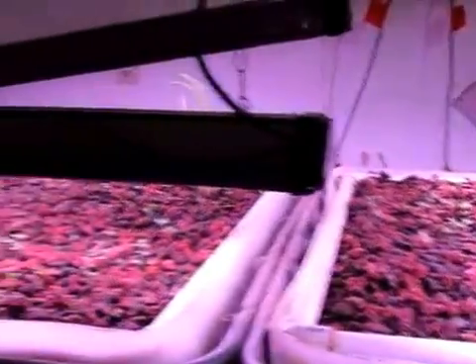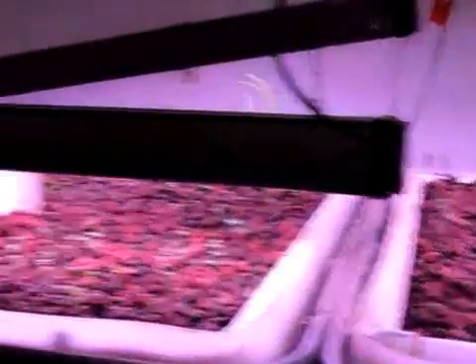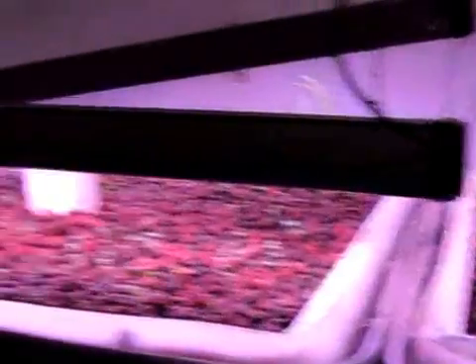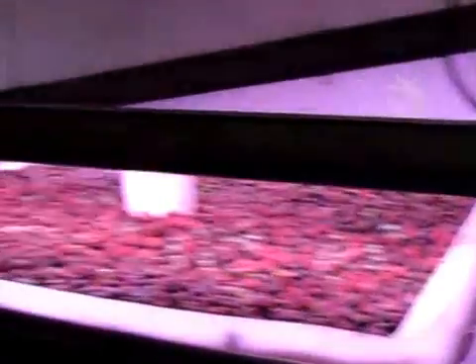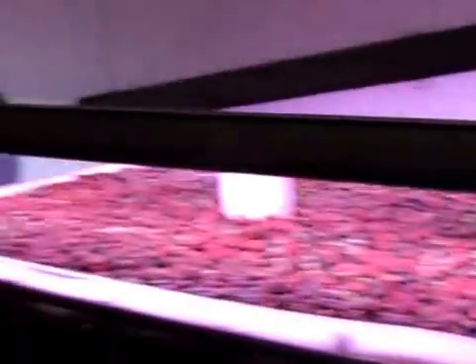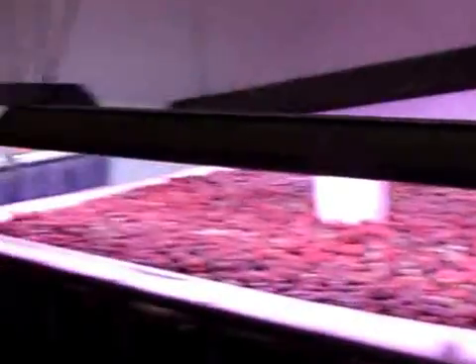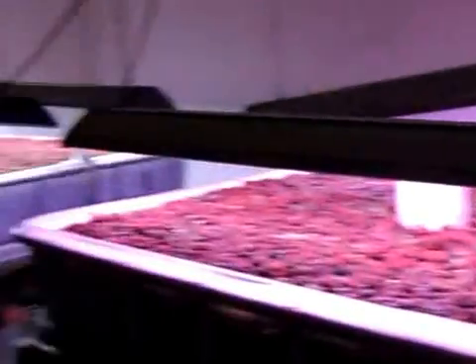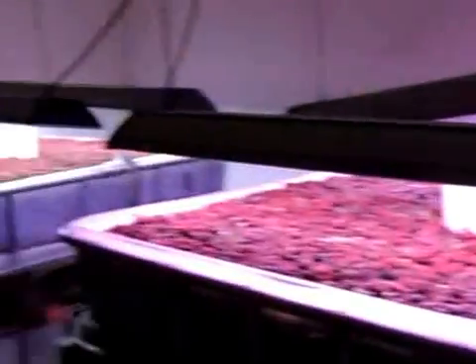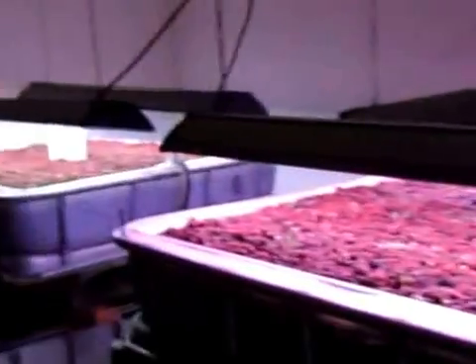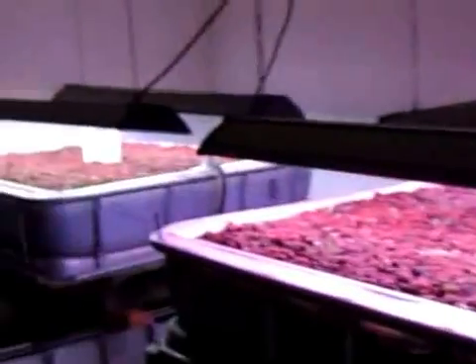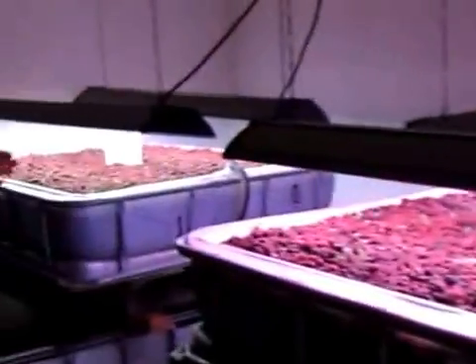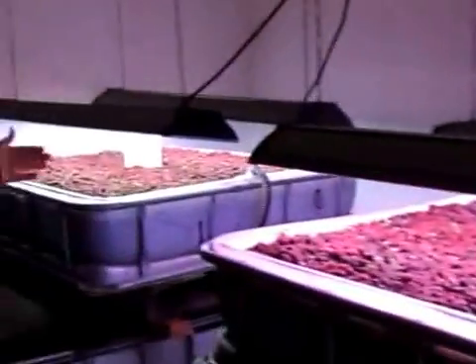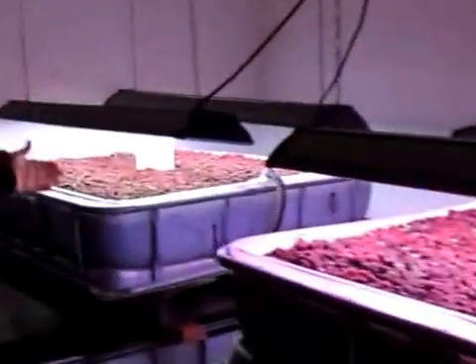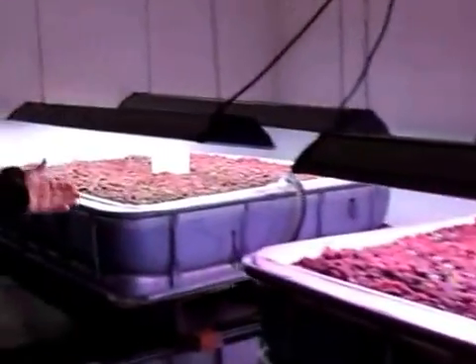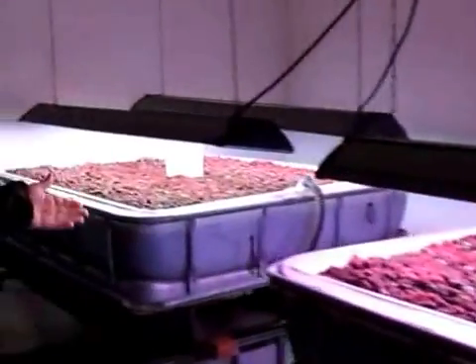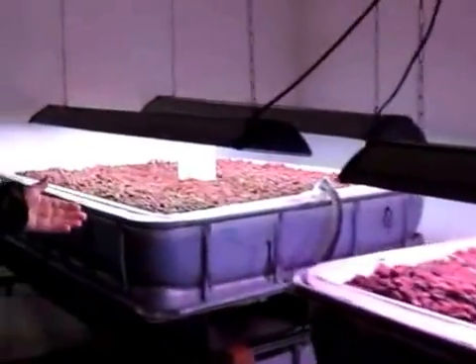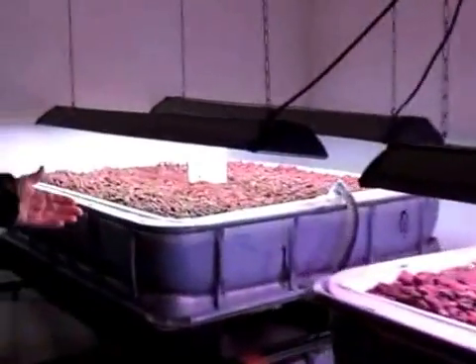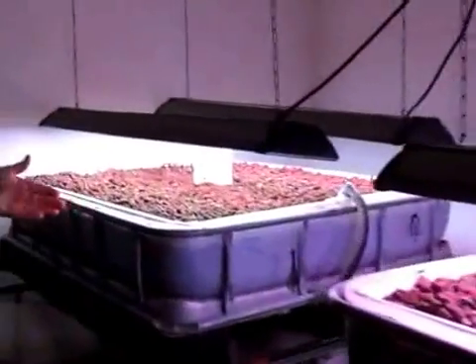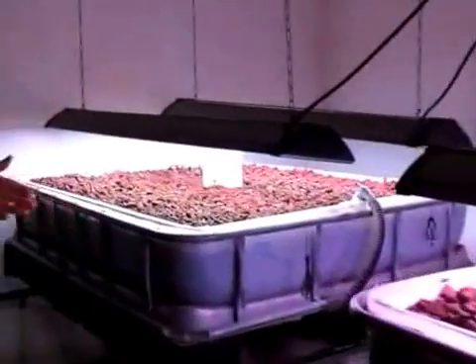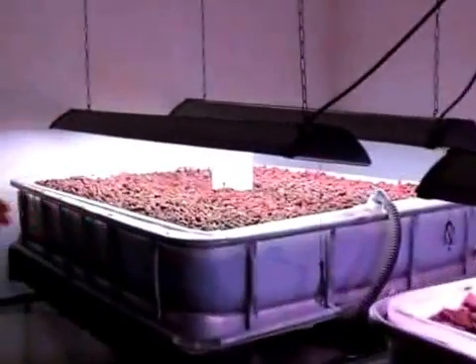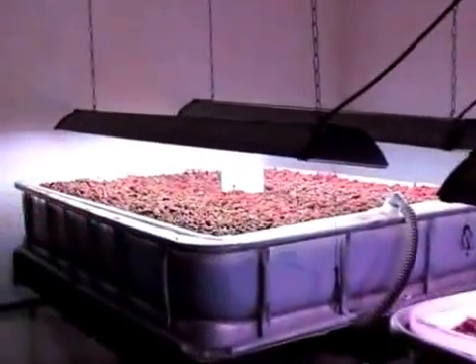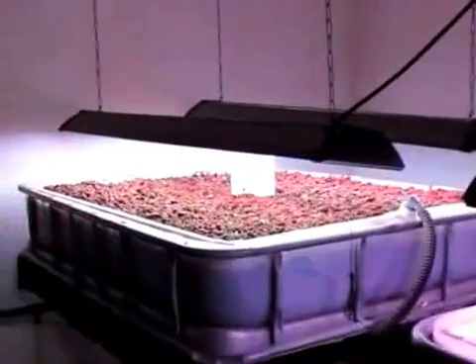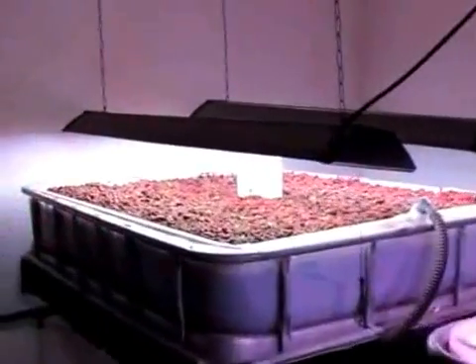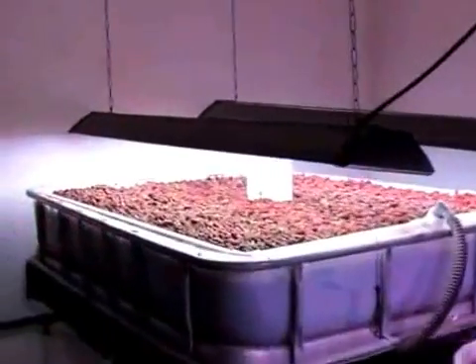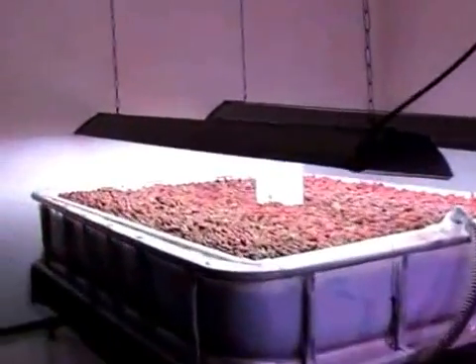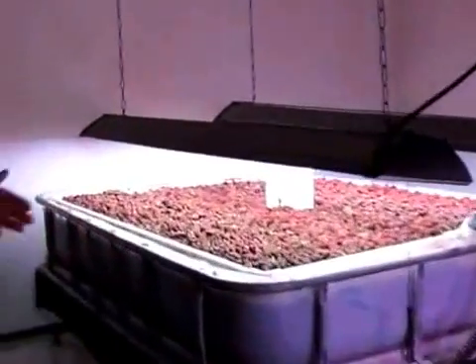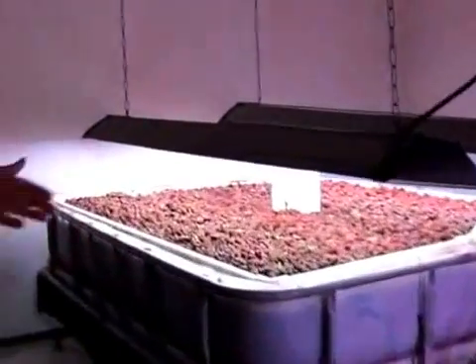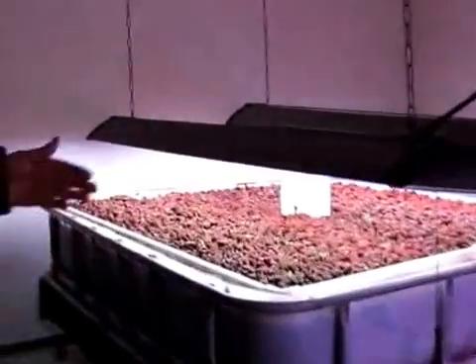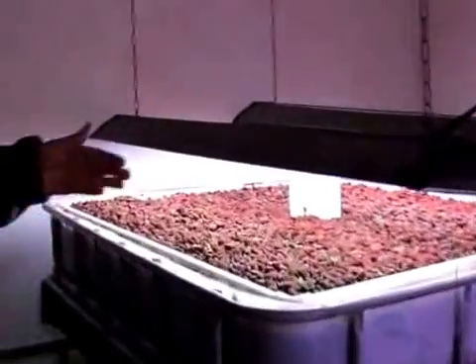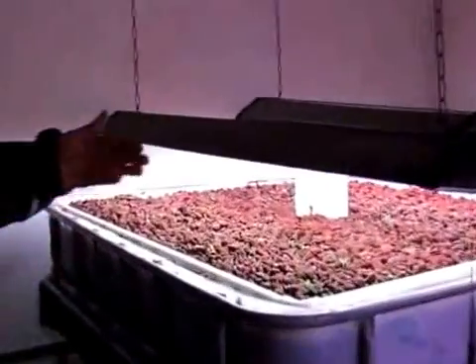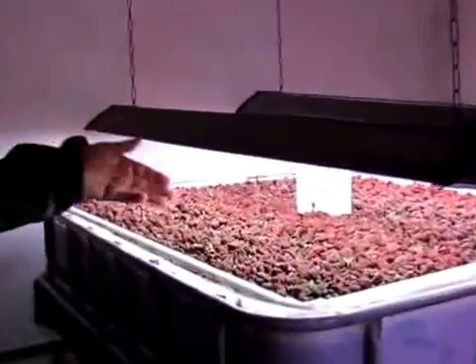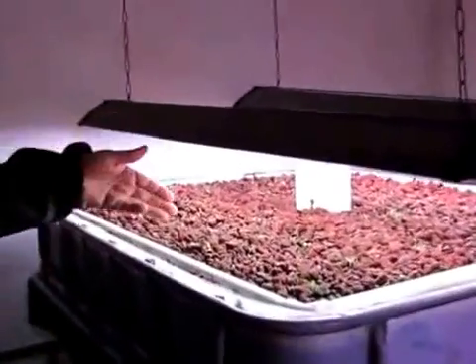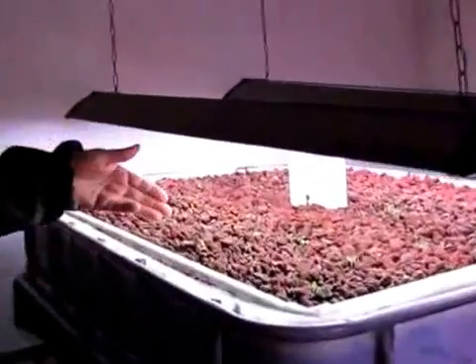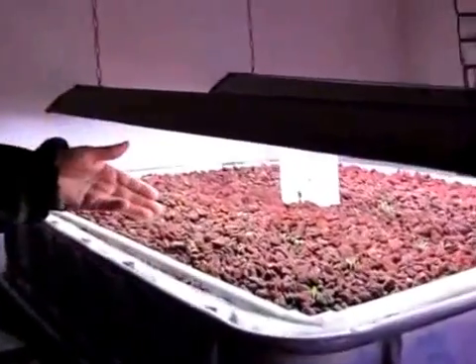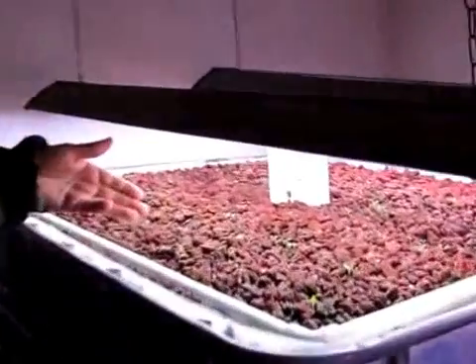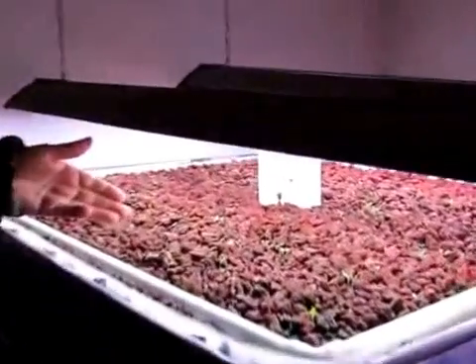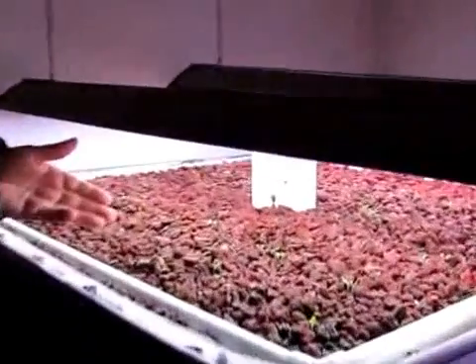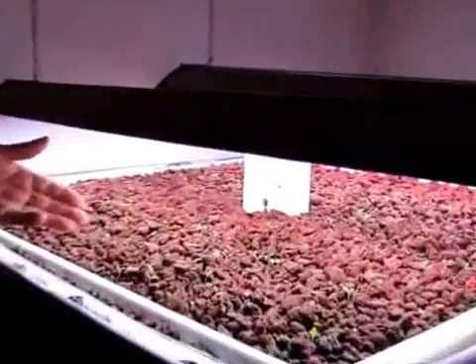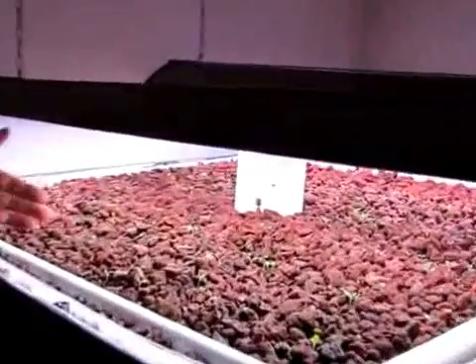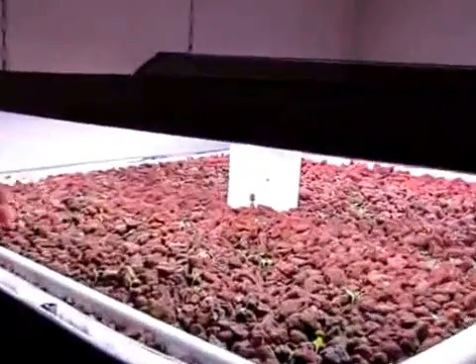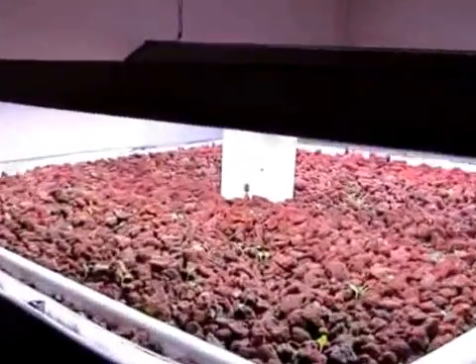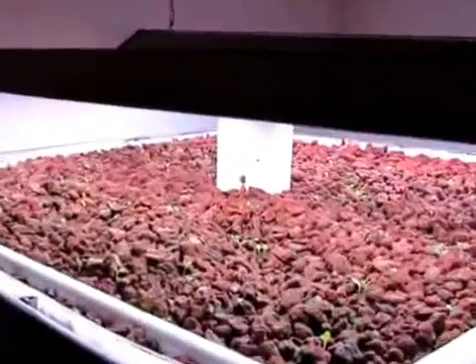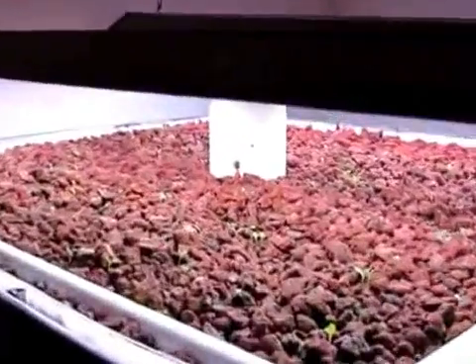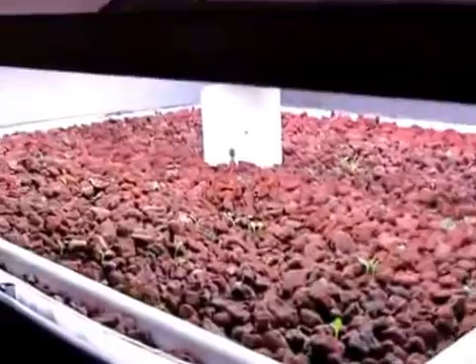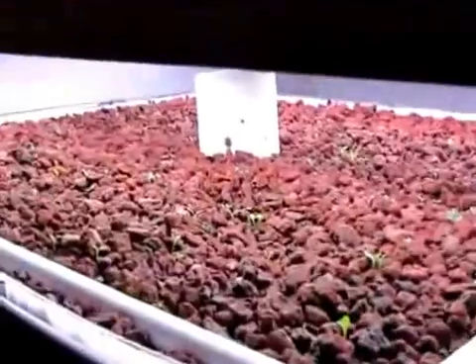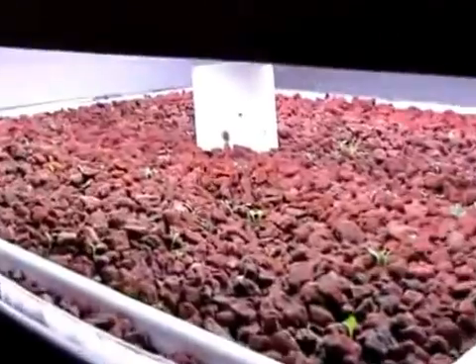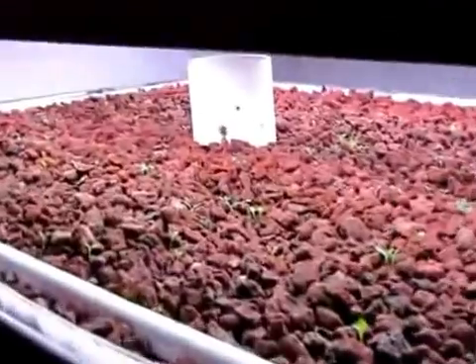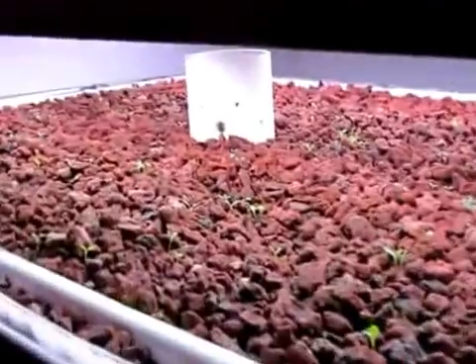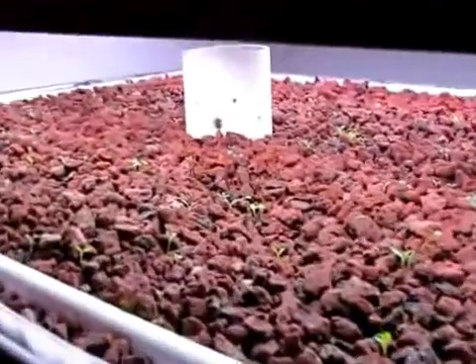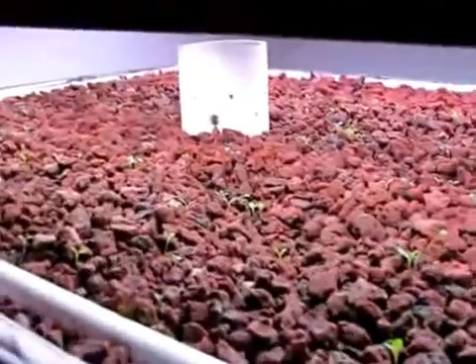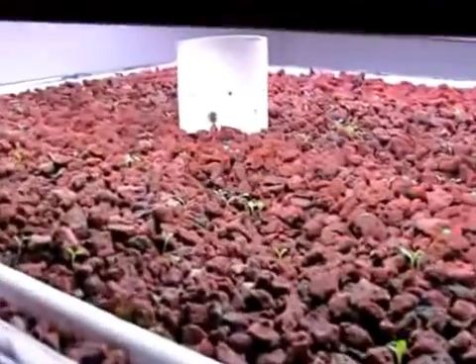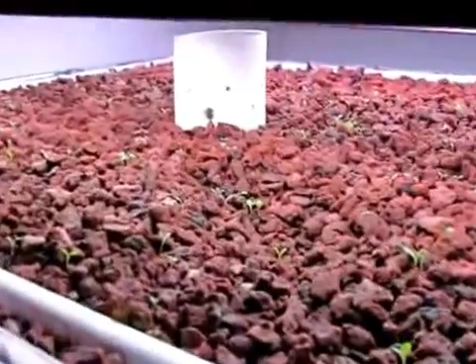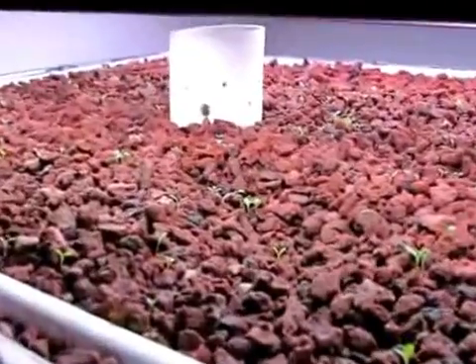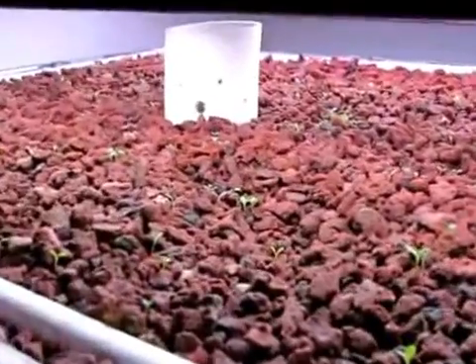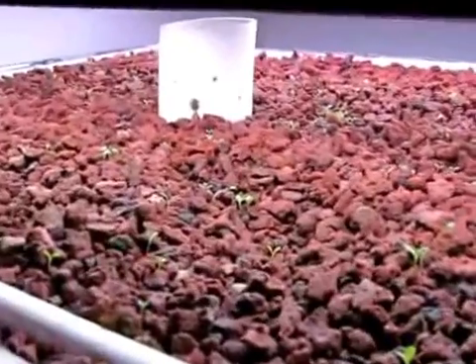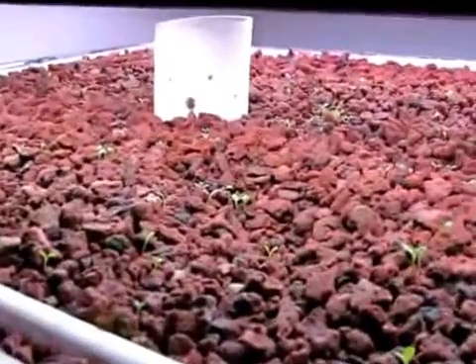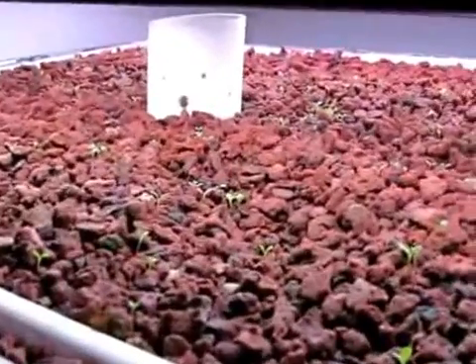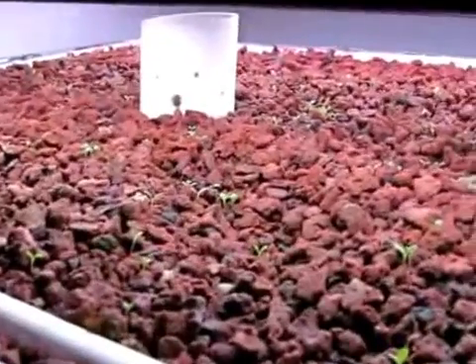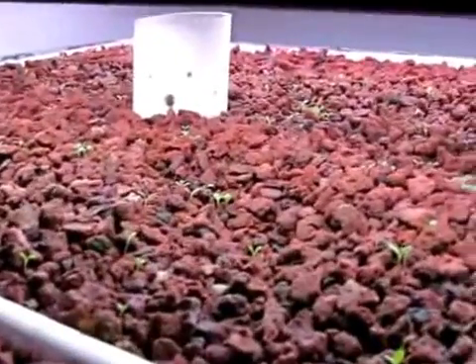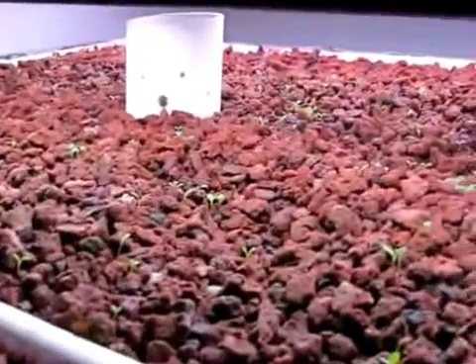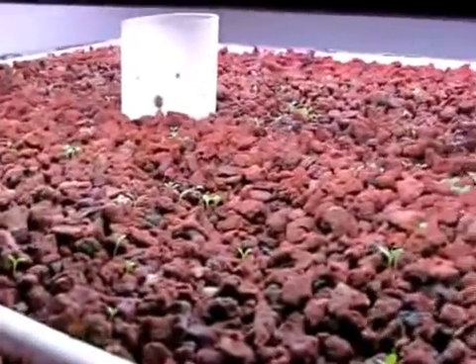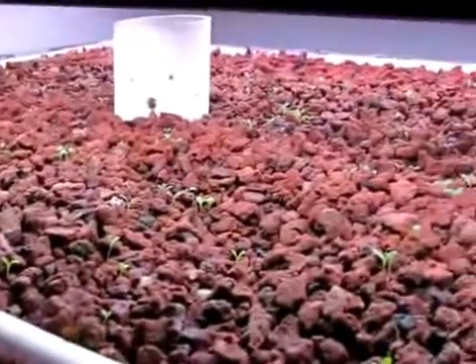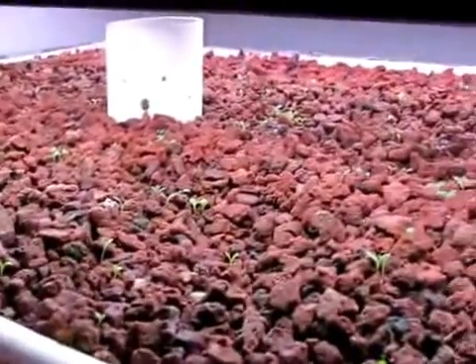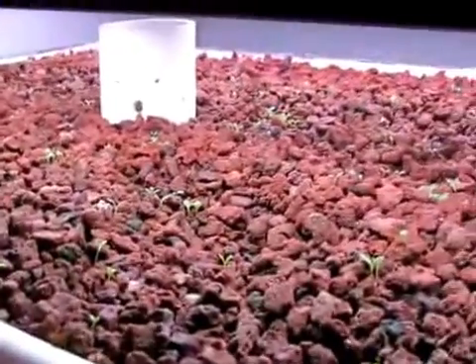And this is our last bed — the lettuce is coming up here as well. We've got different styles planted.